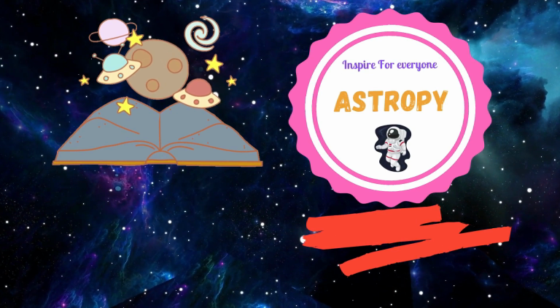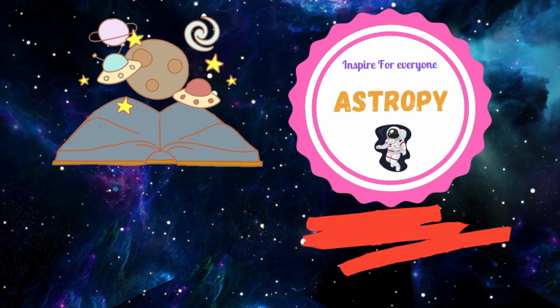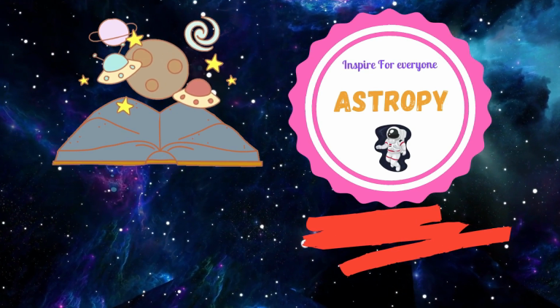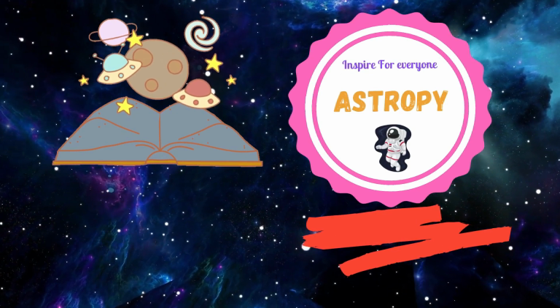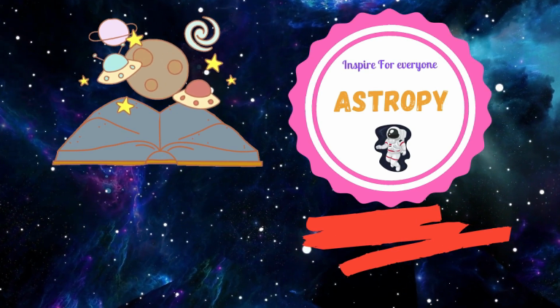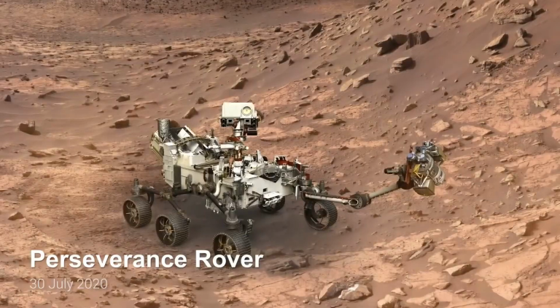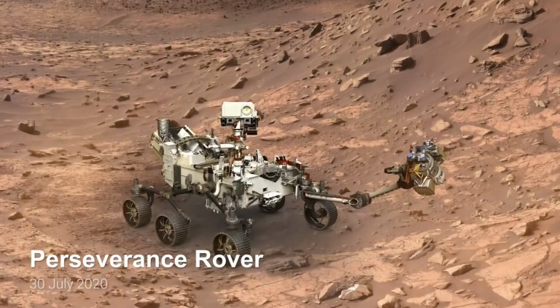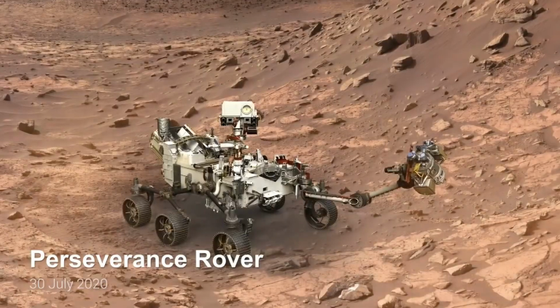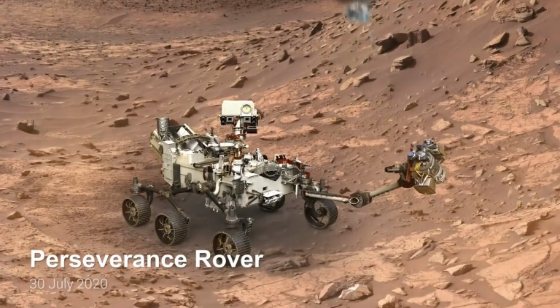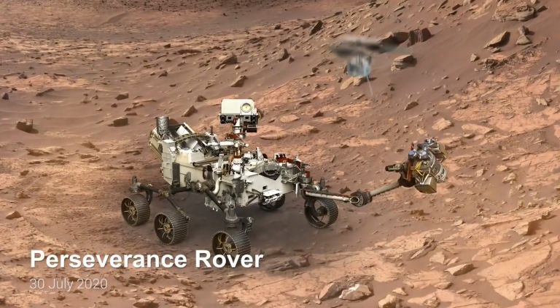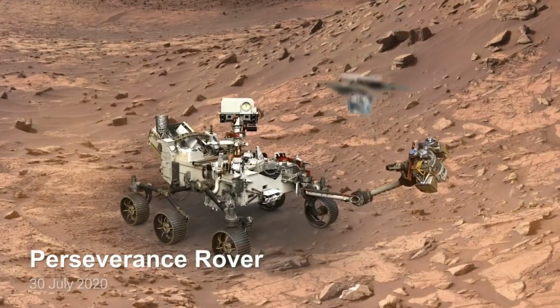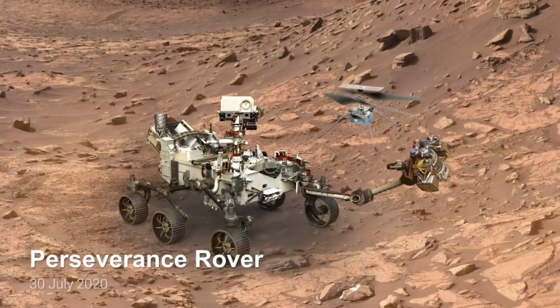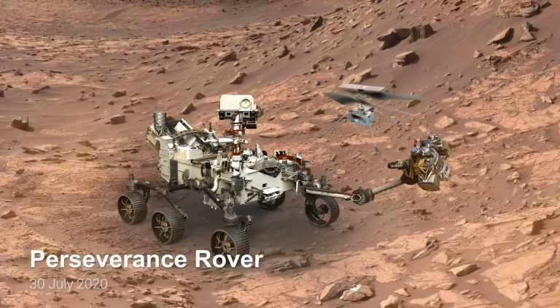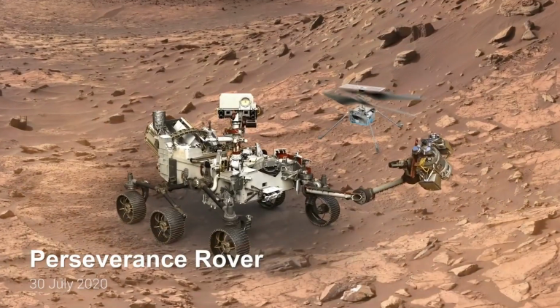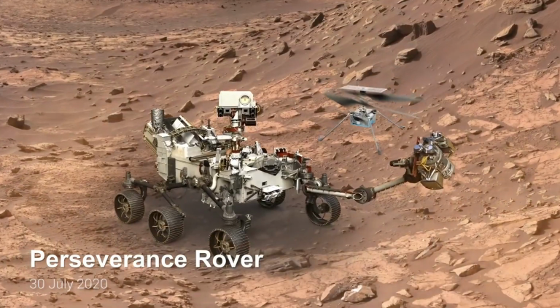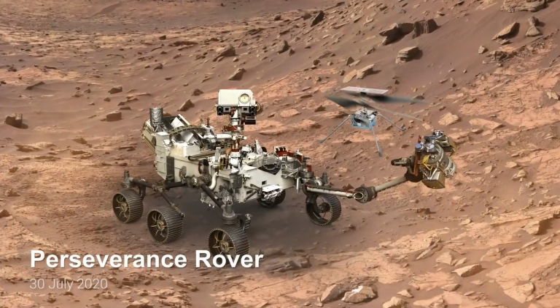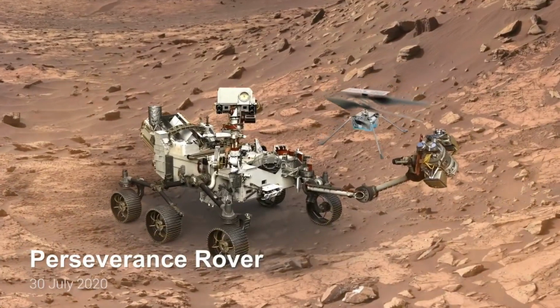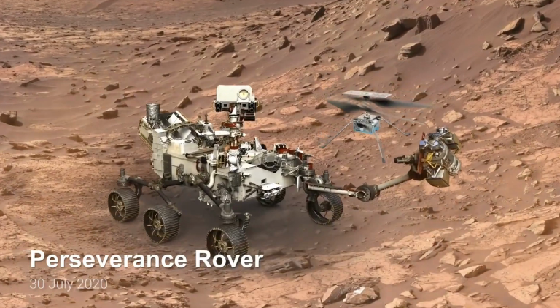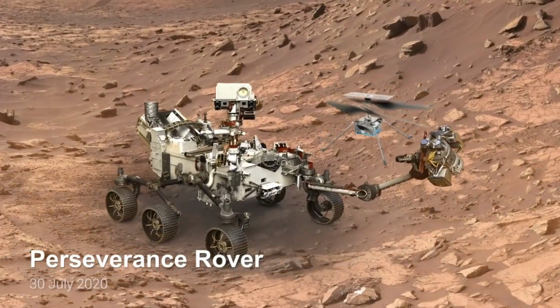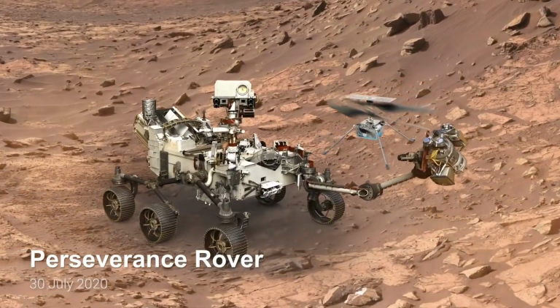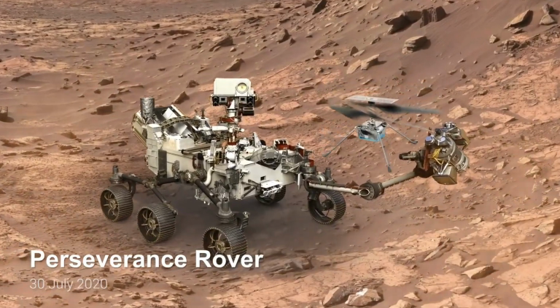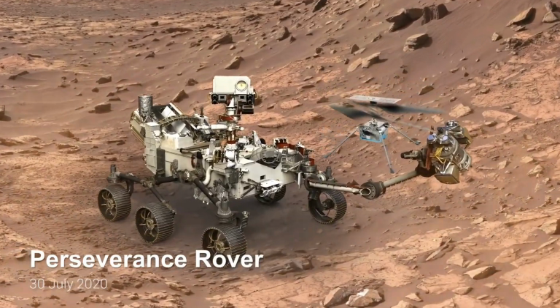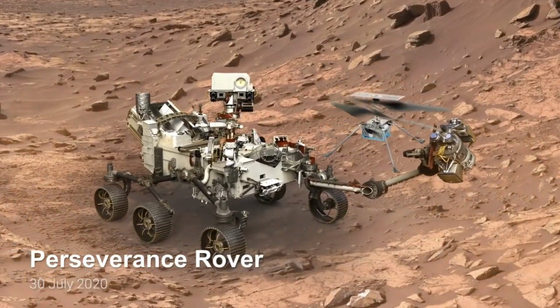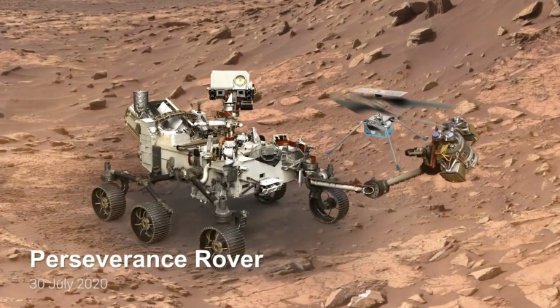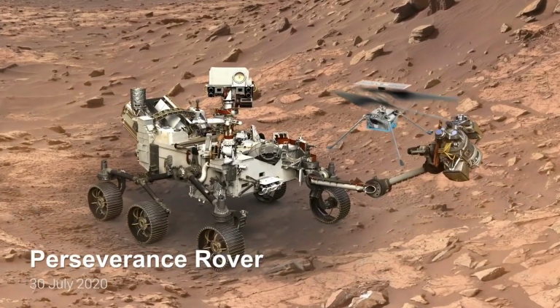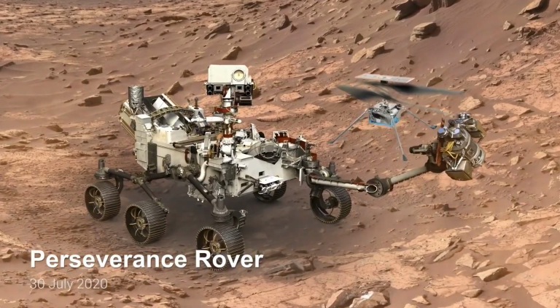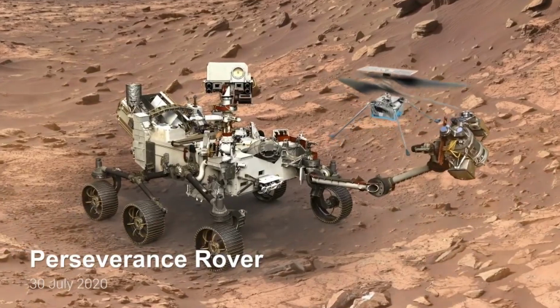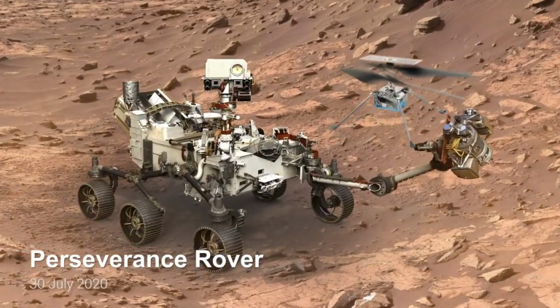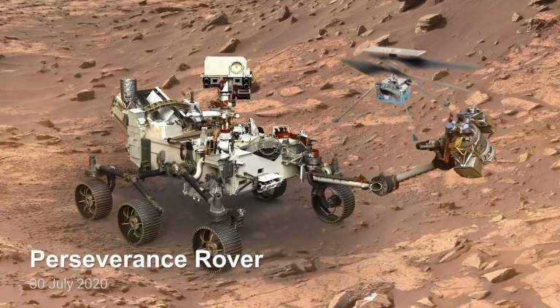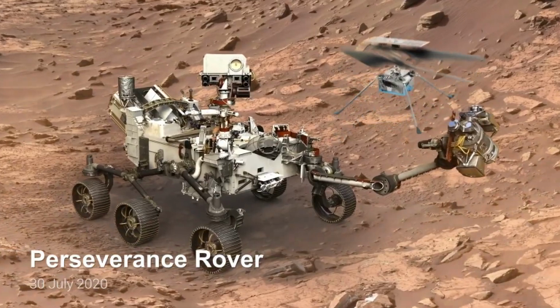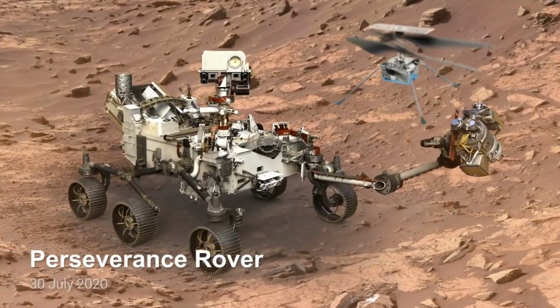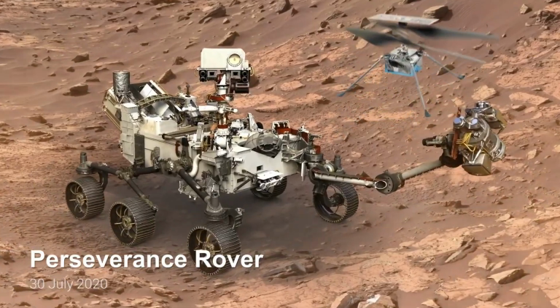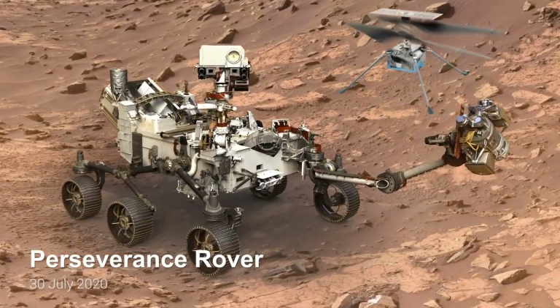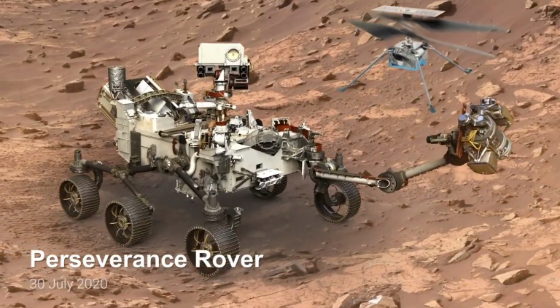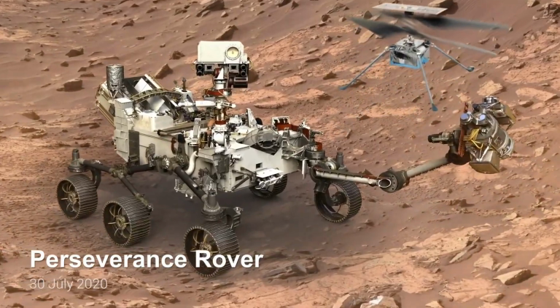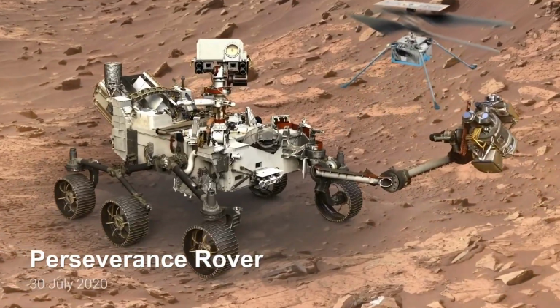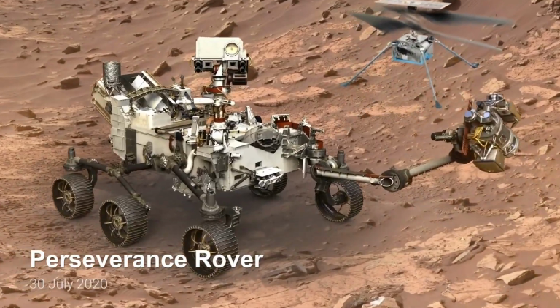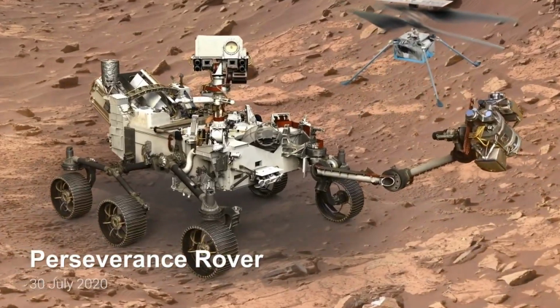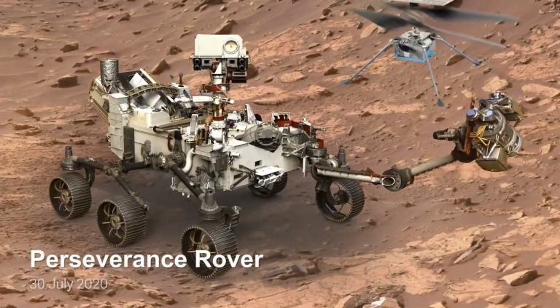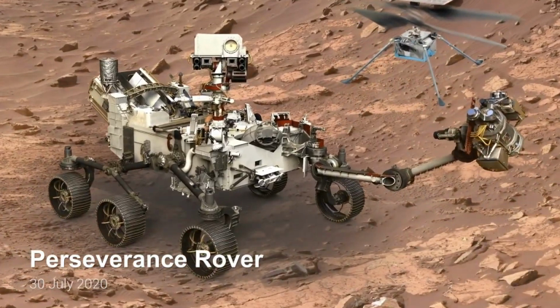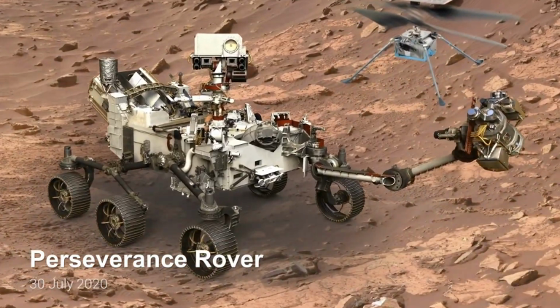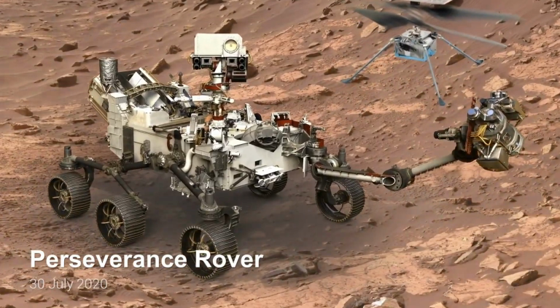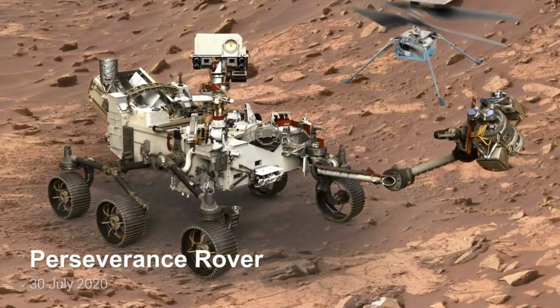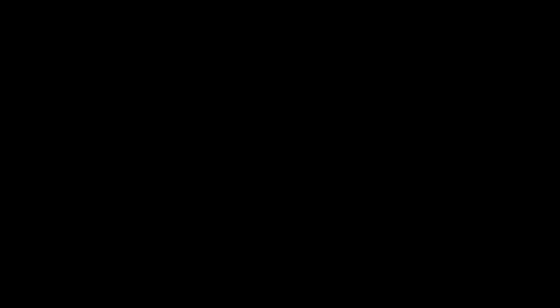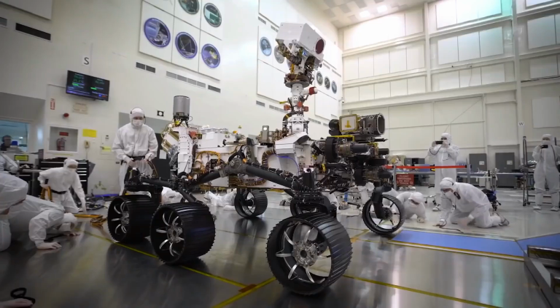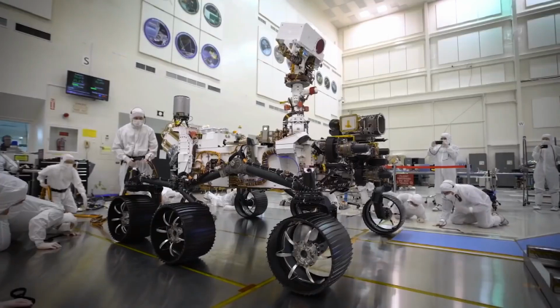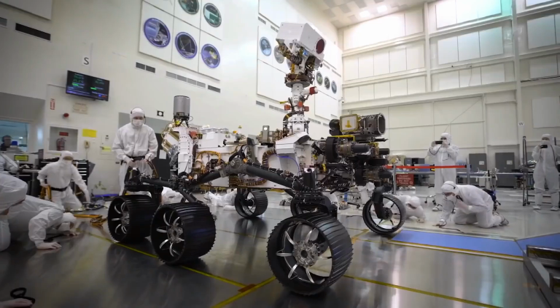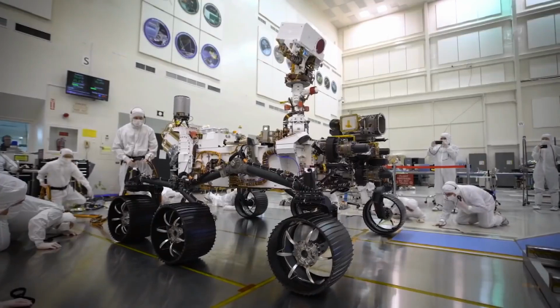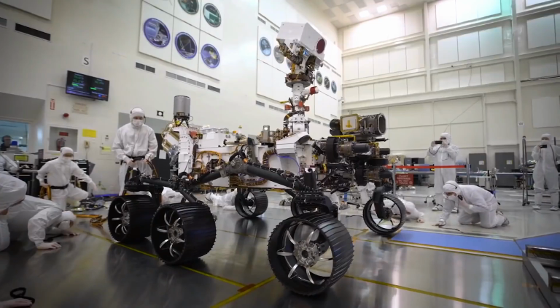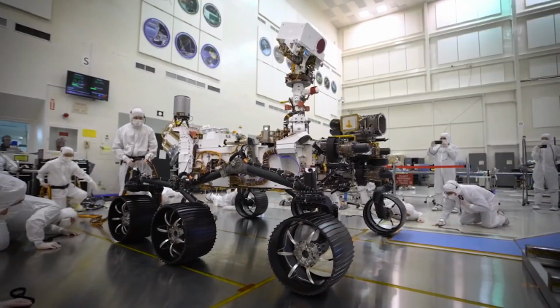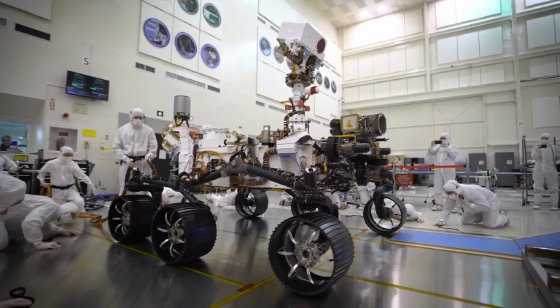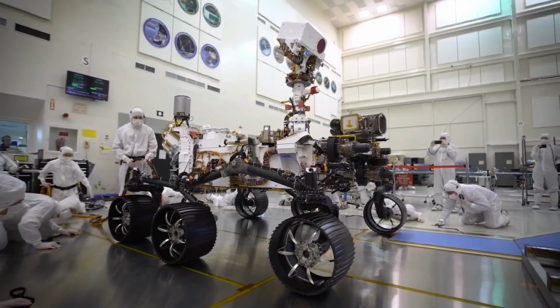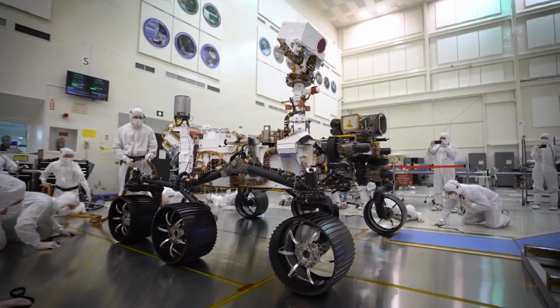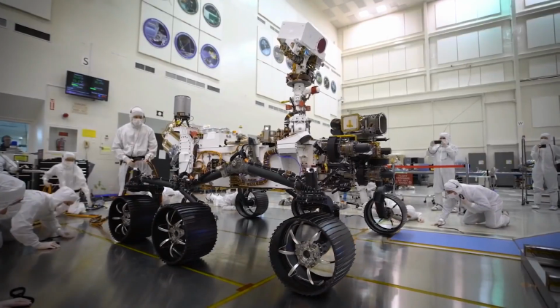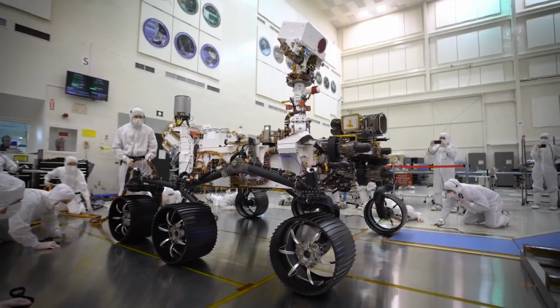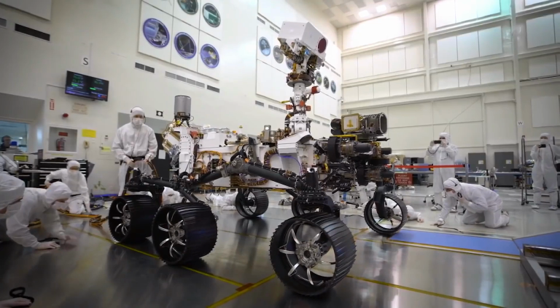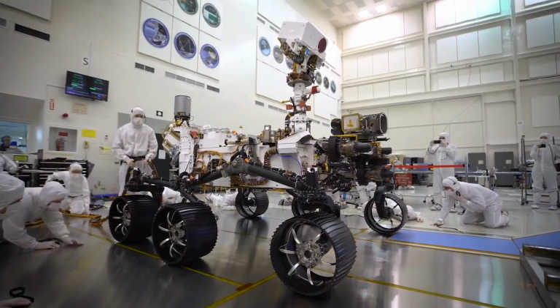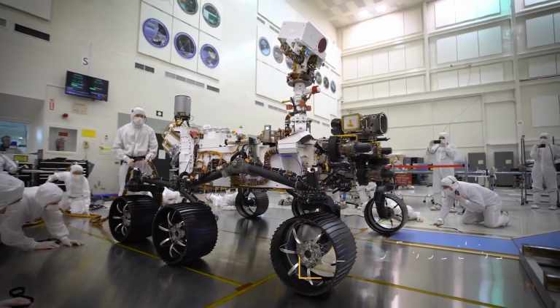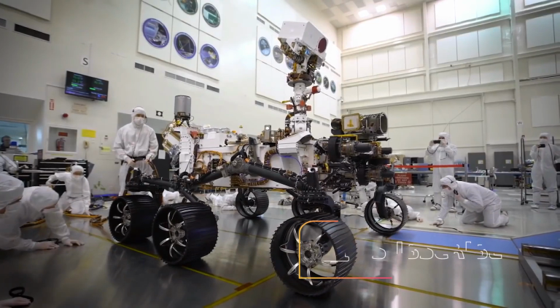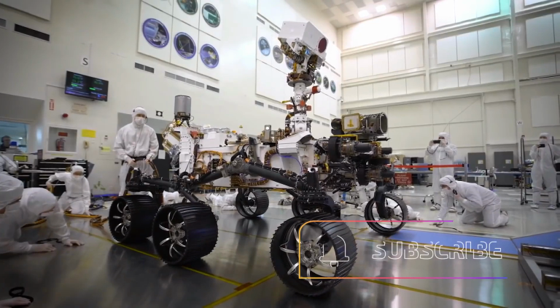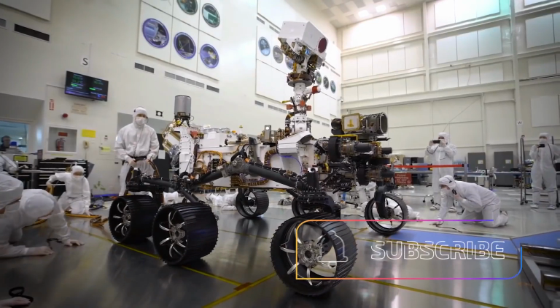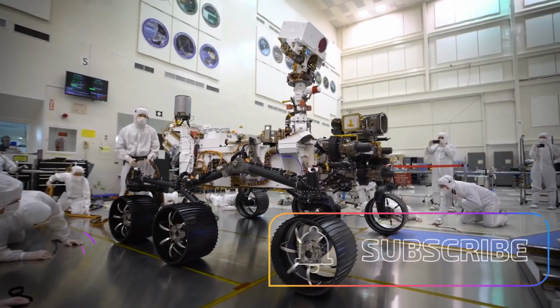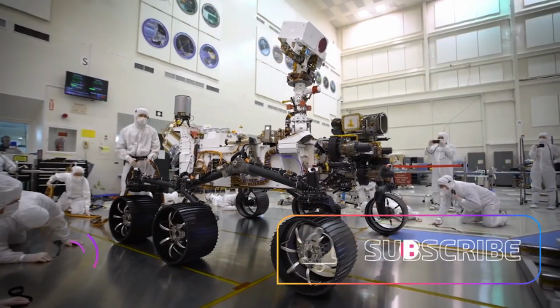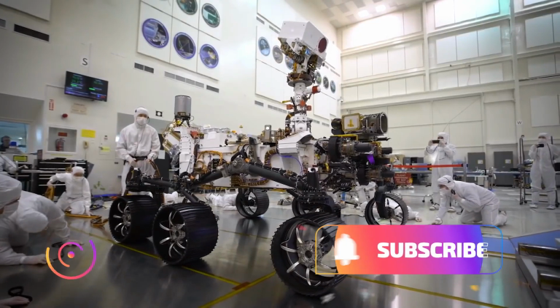You're watching Astropy, and today we'll share everything you need to know about NASA's Perseverance rover.